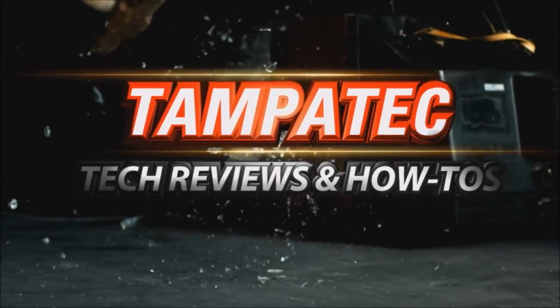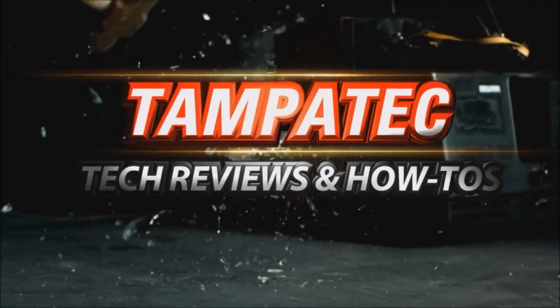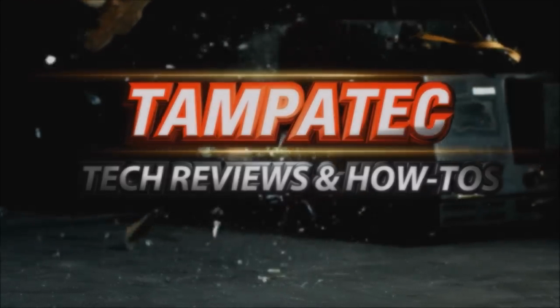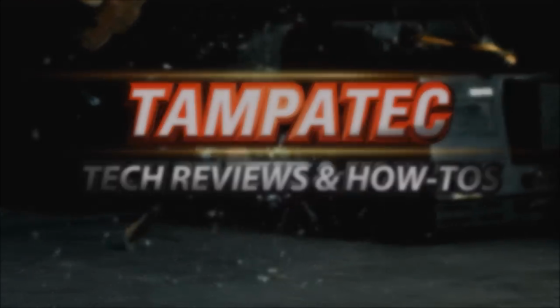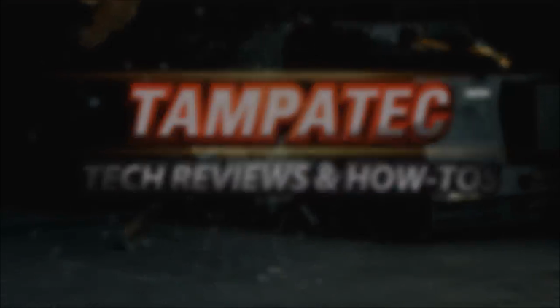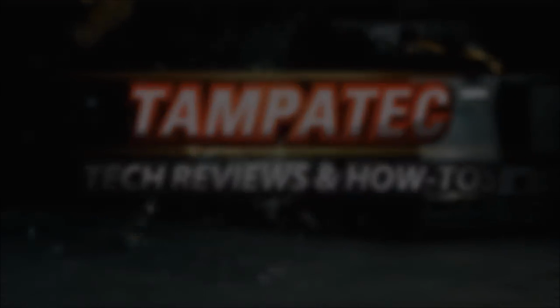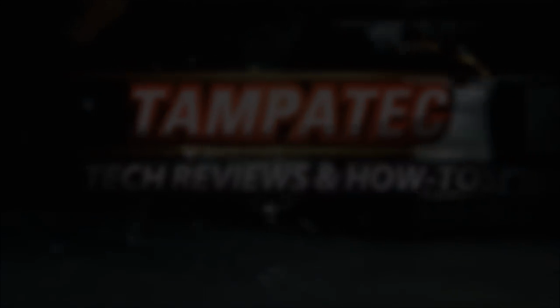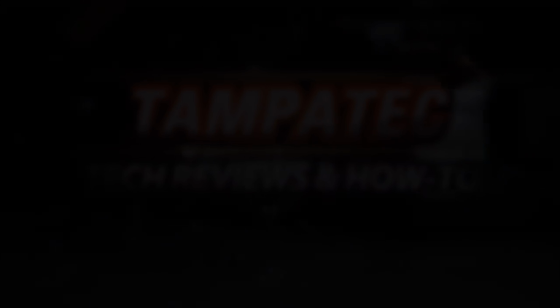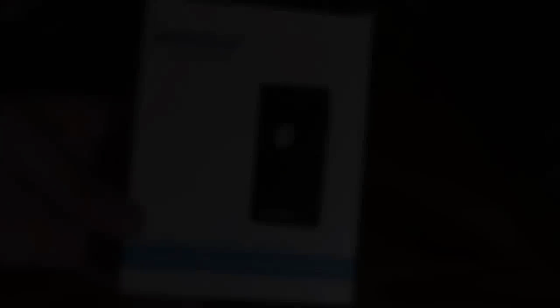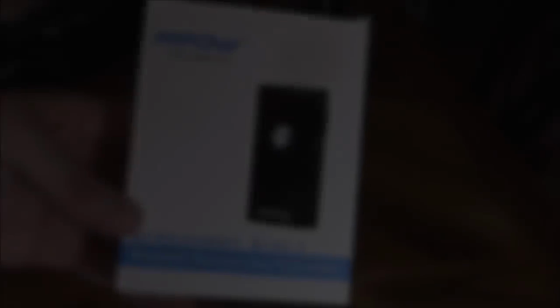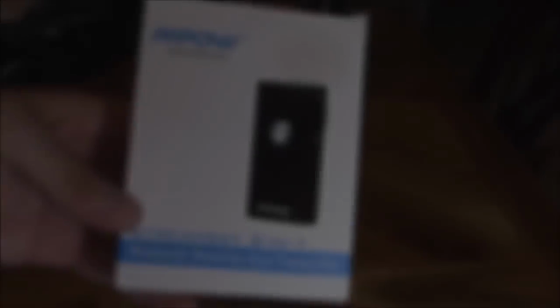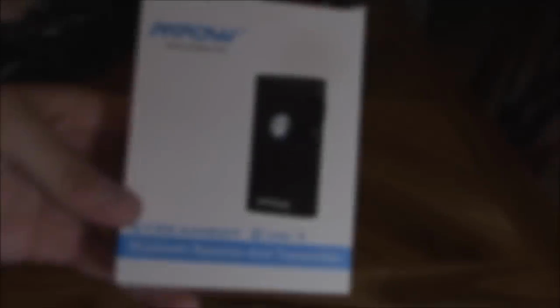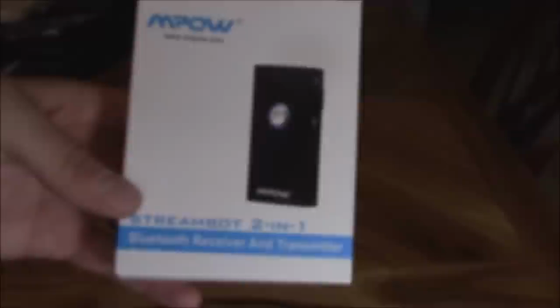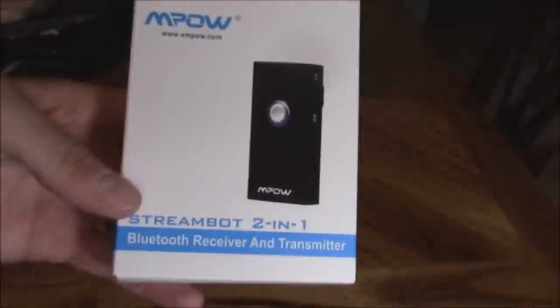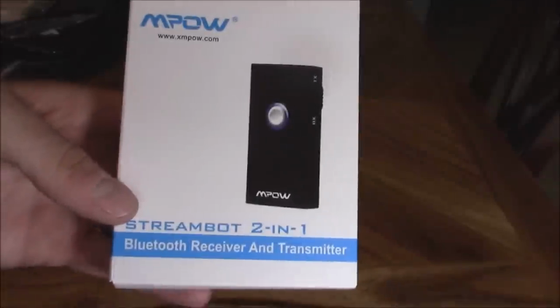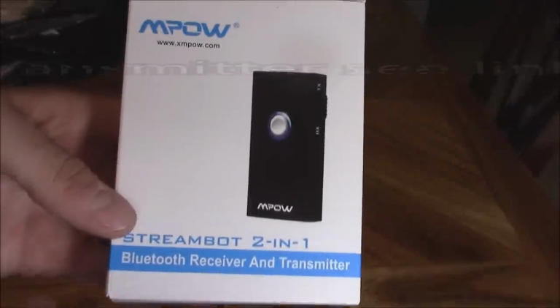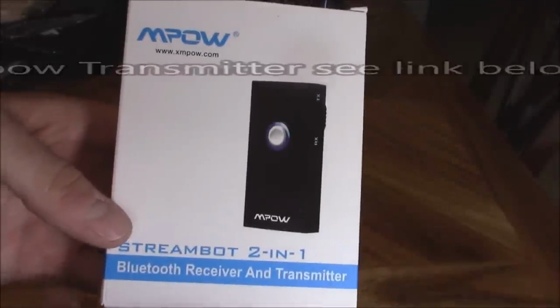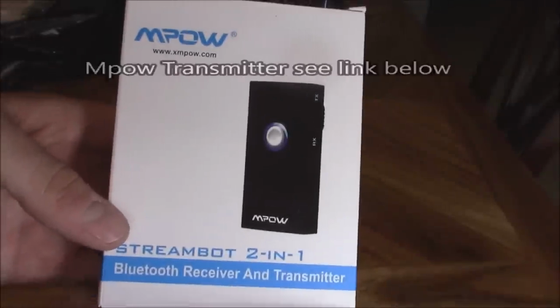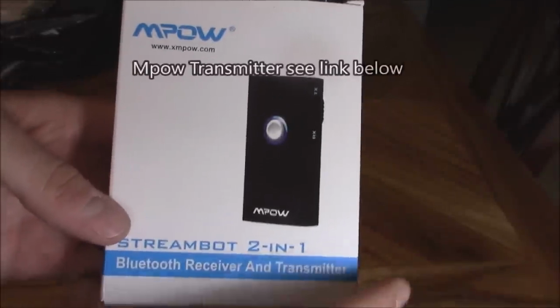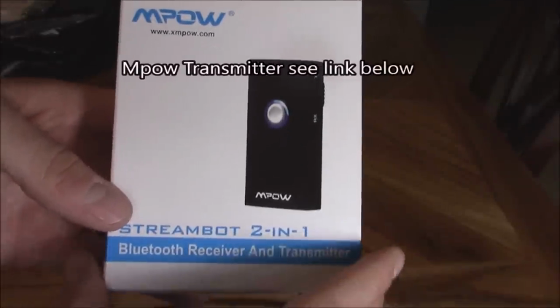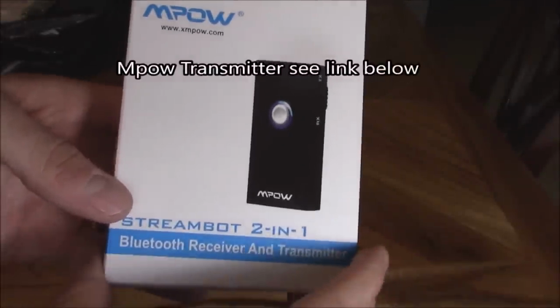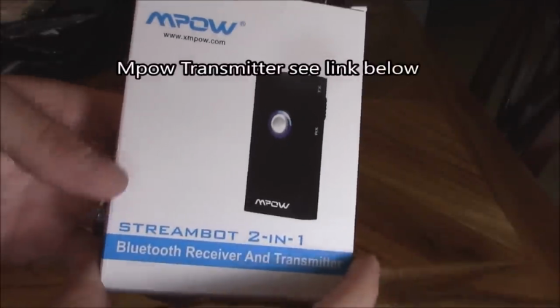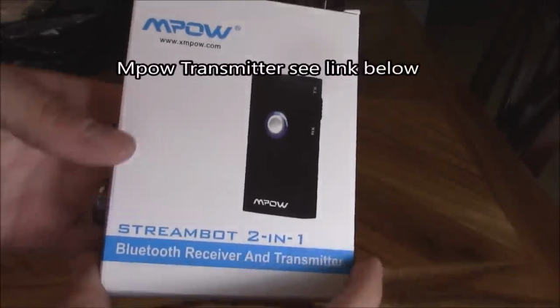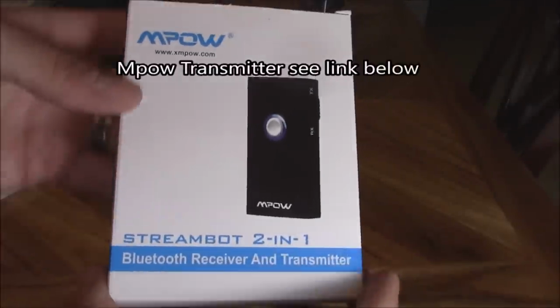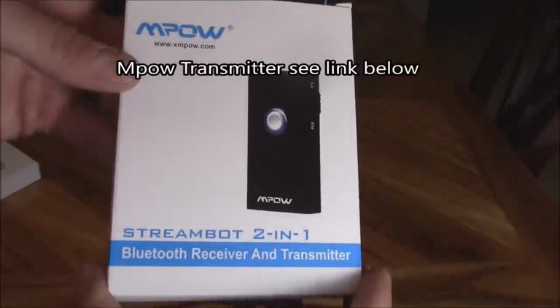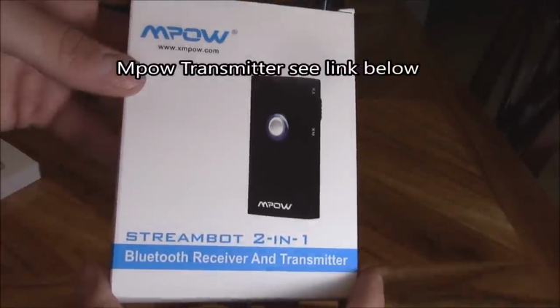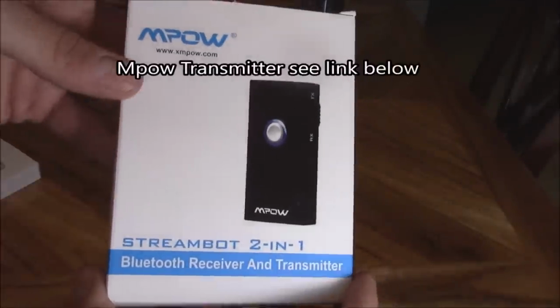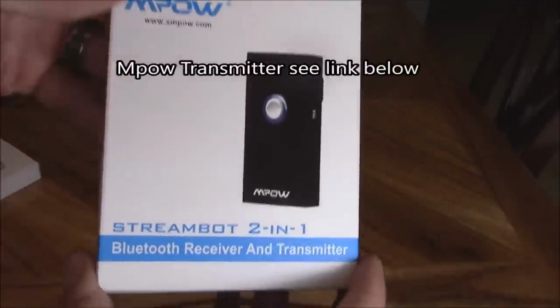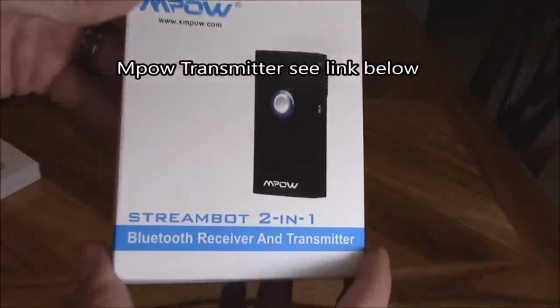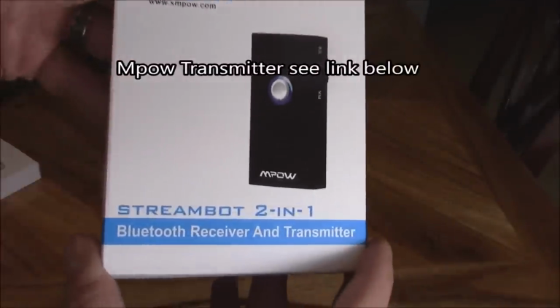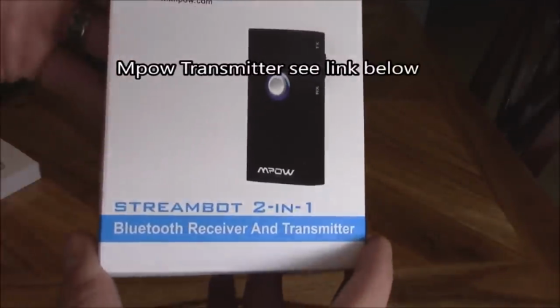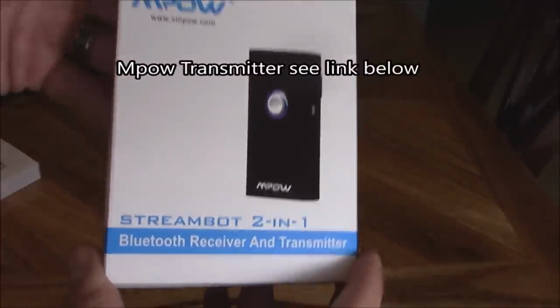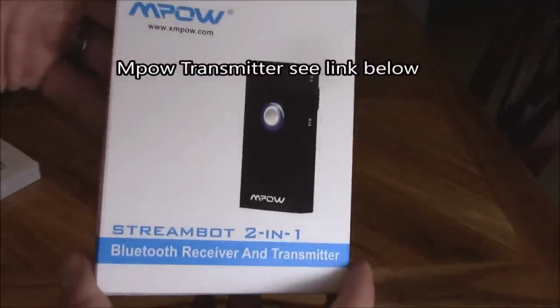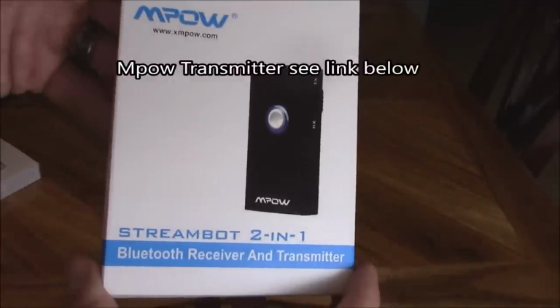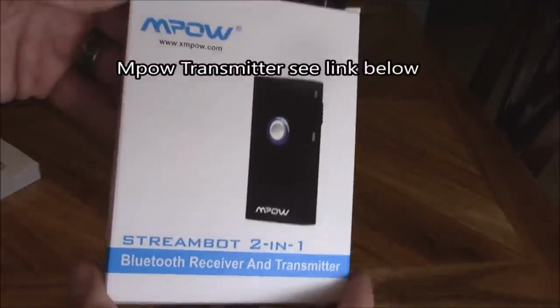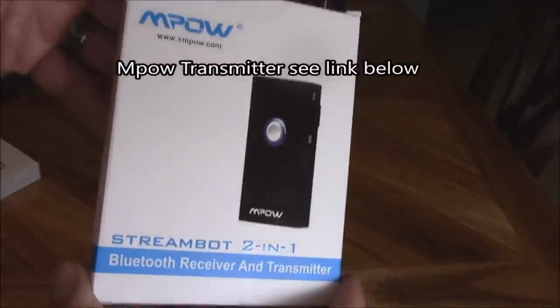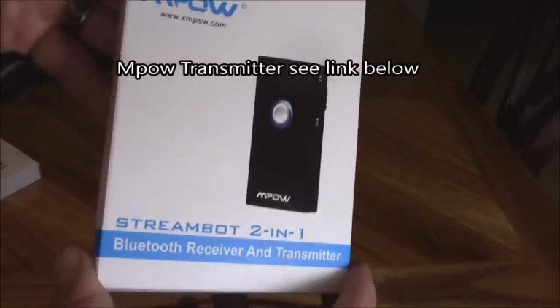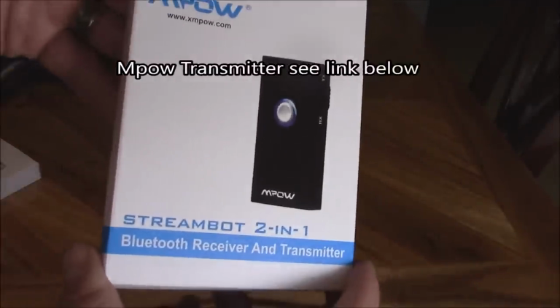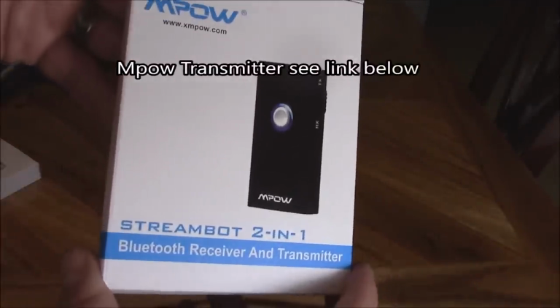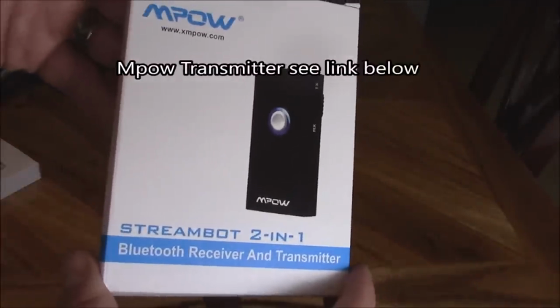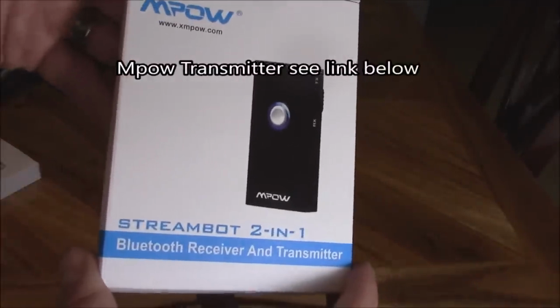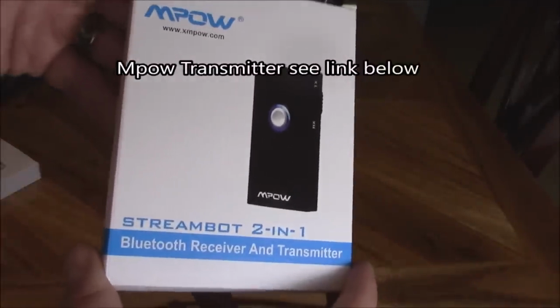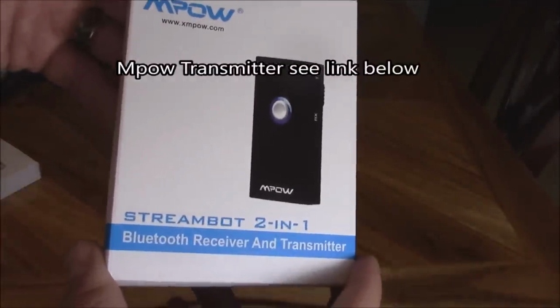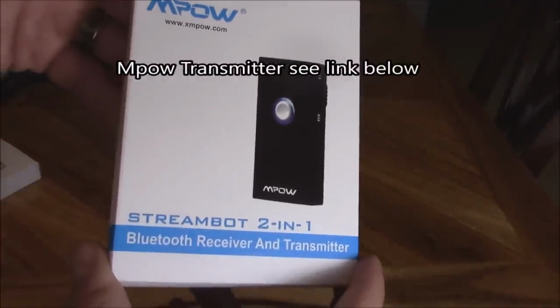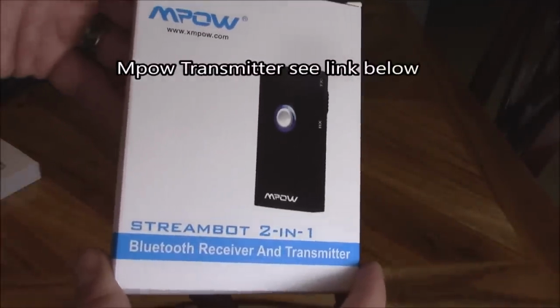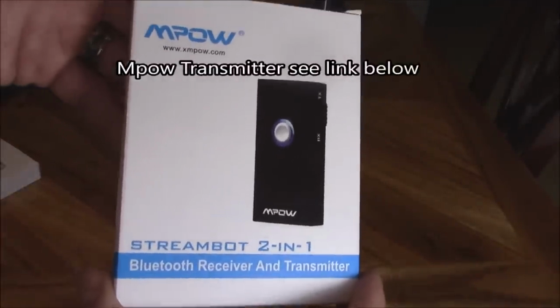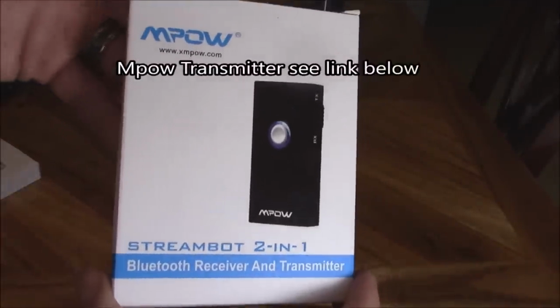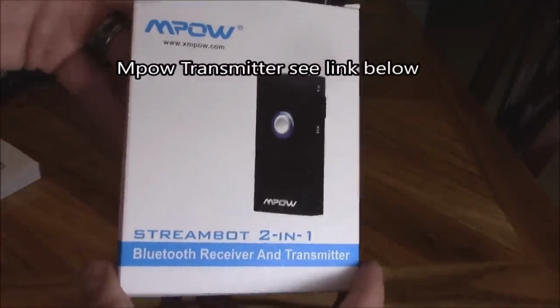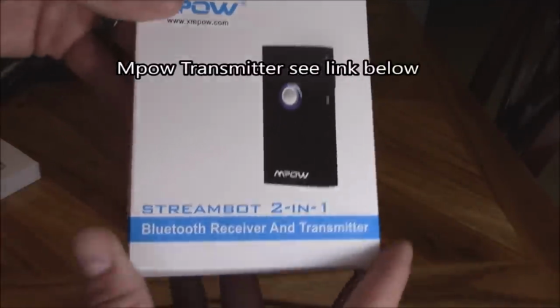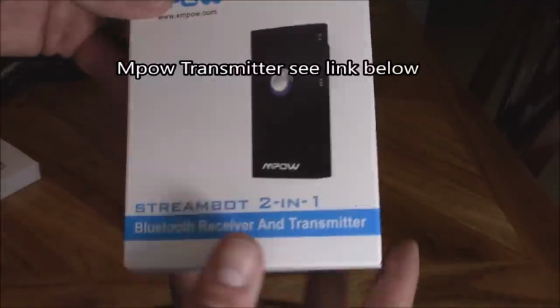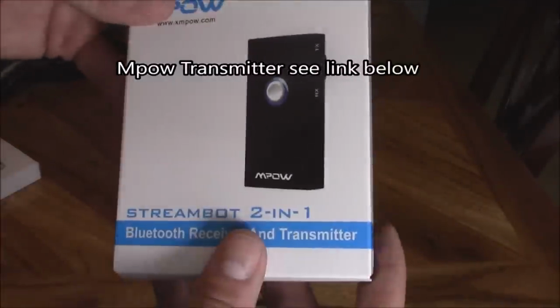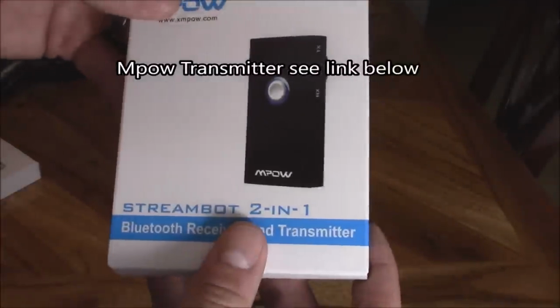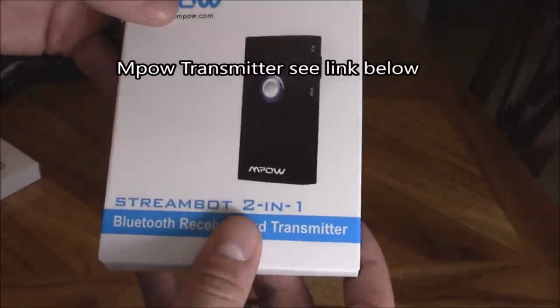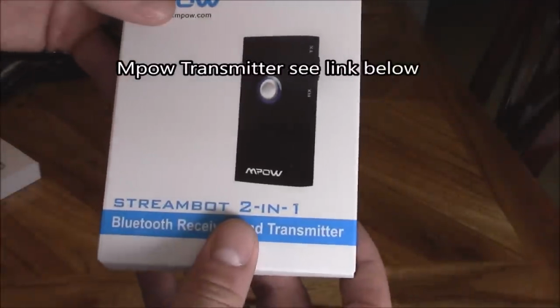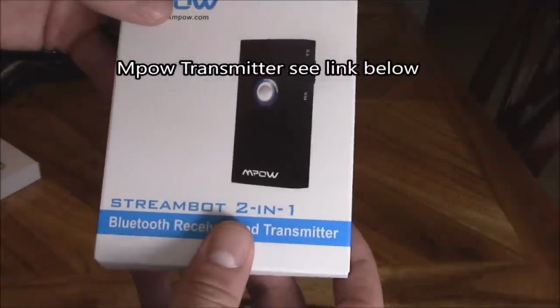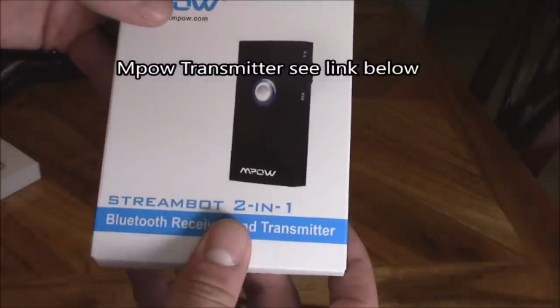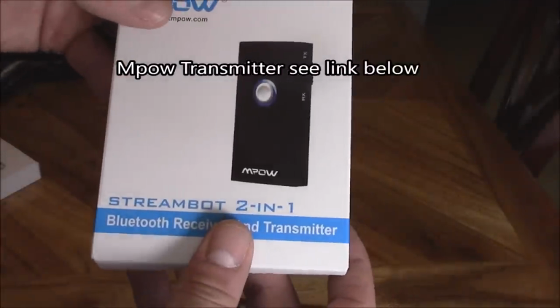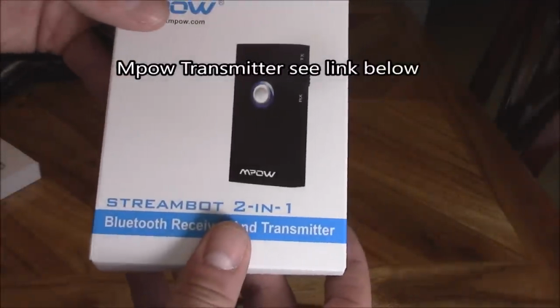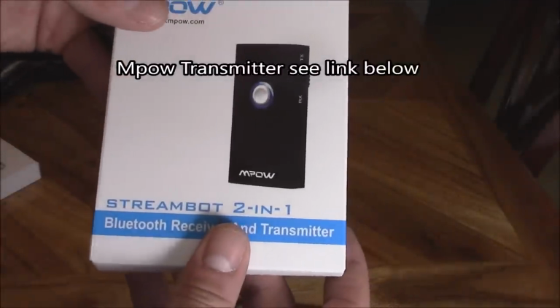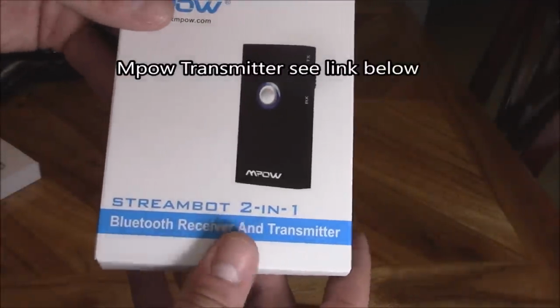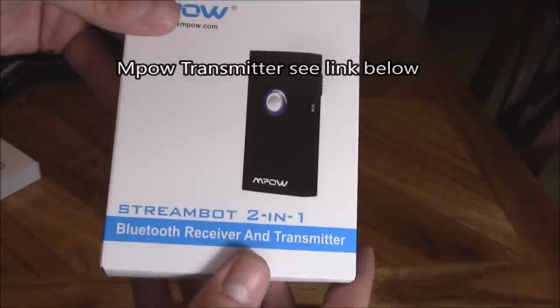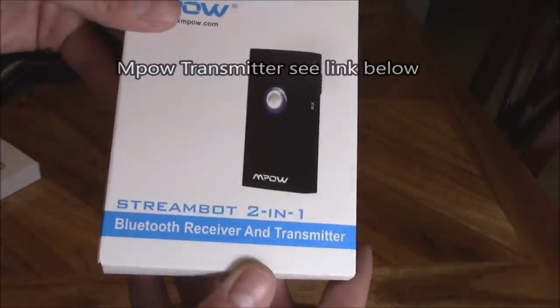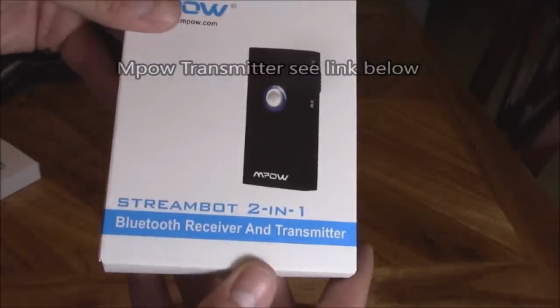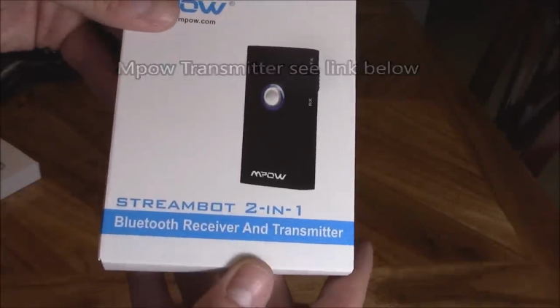This is how to connect your Bluetooth headset to your TV or surround sound system with a simple small device like this one.